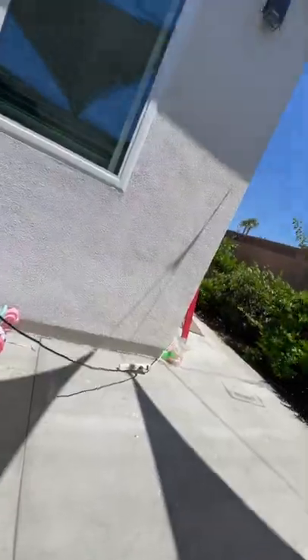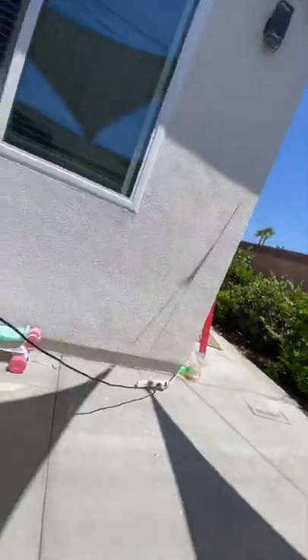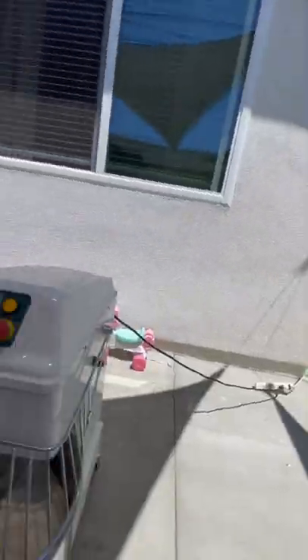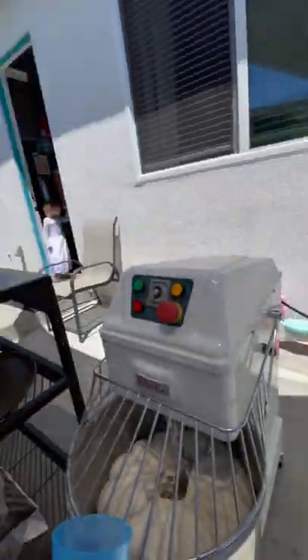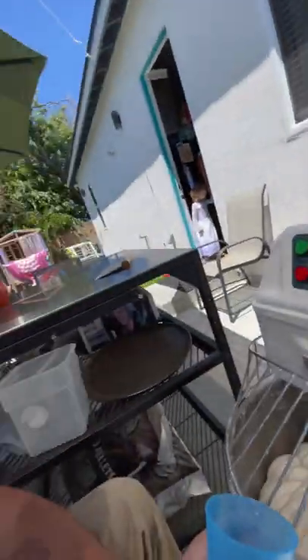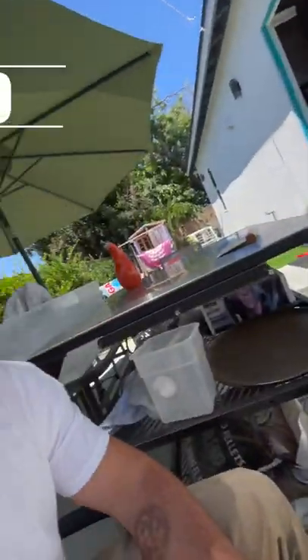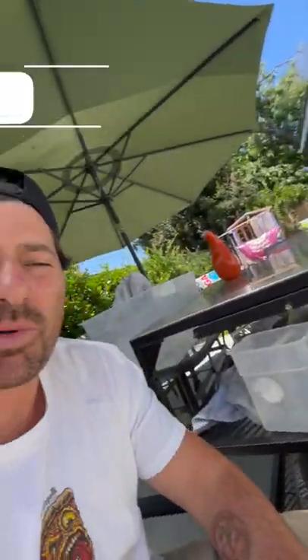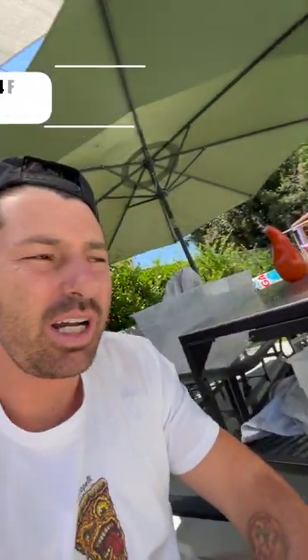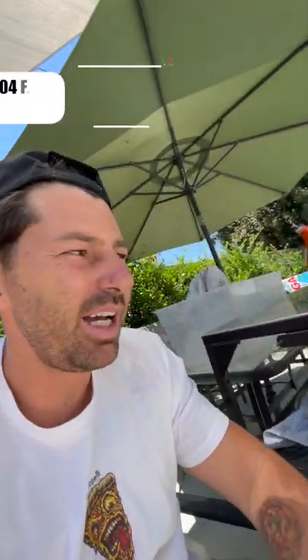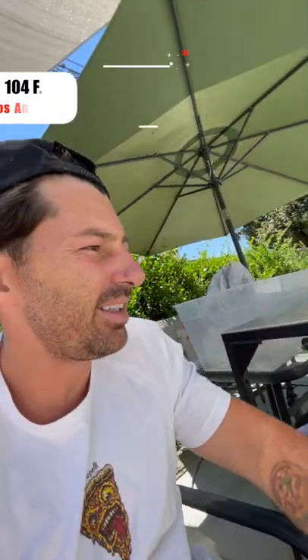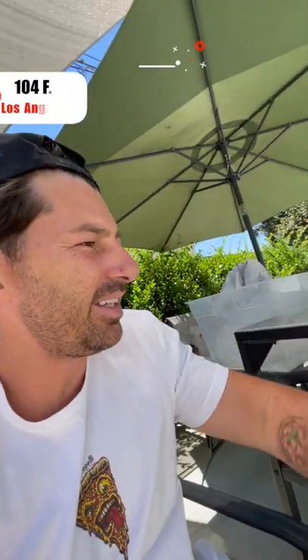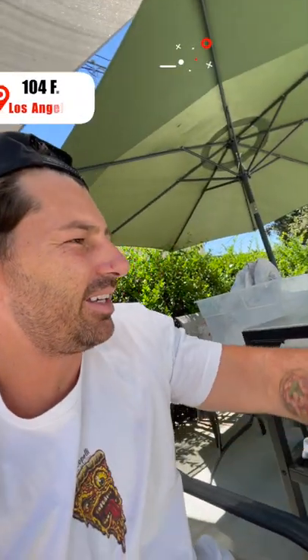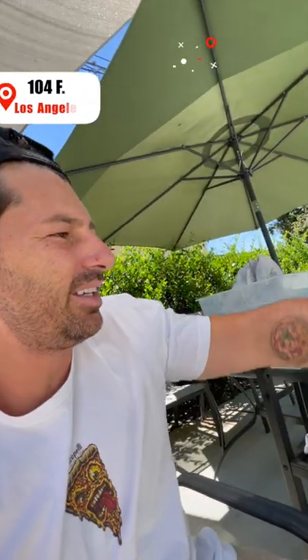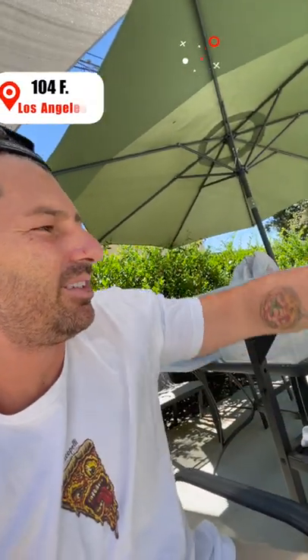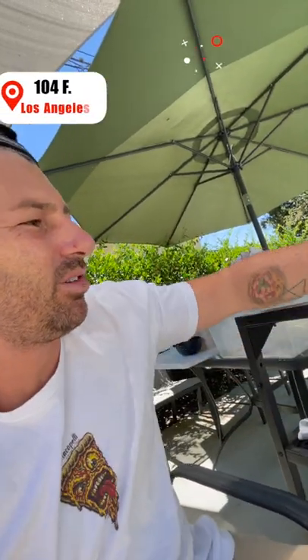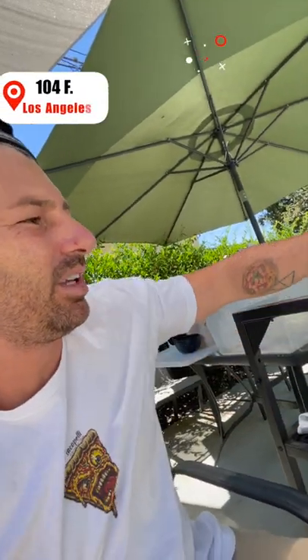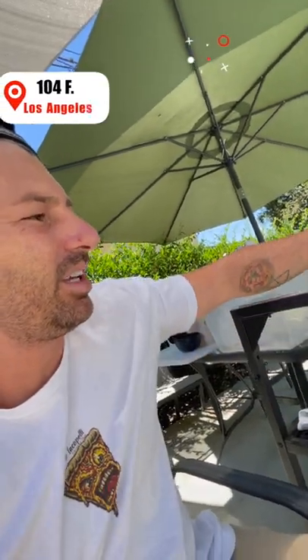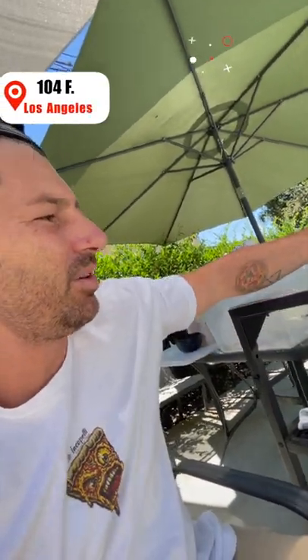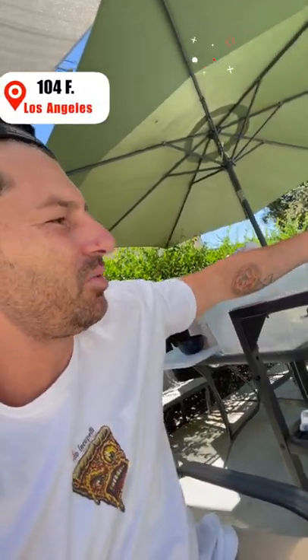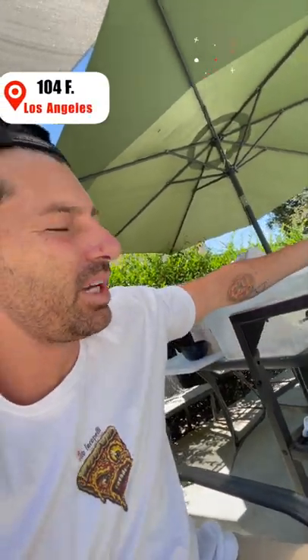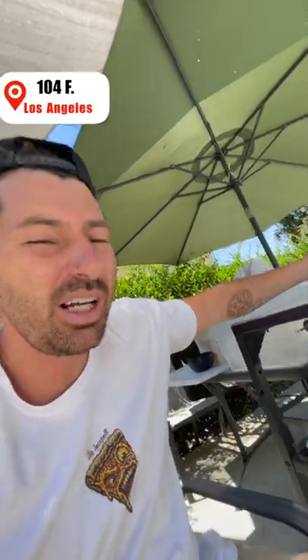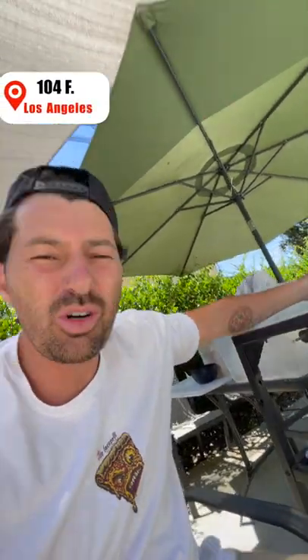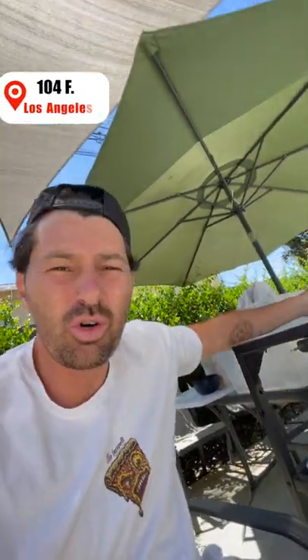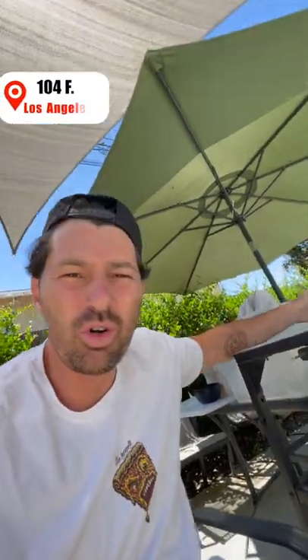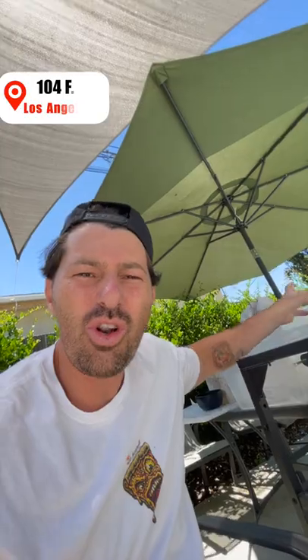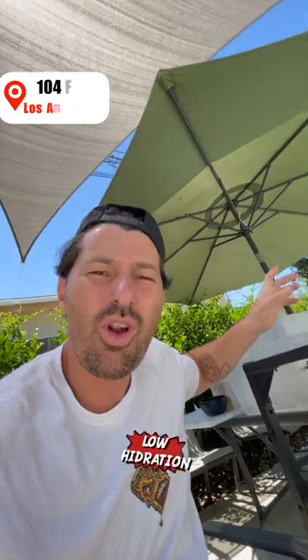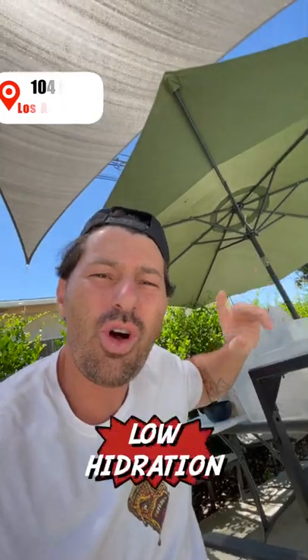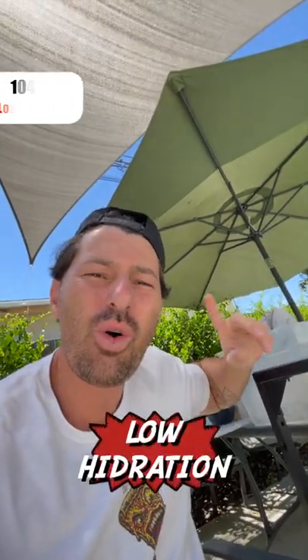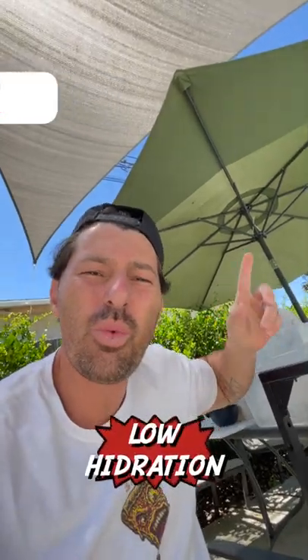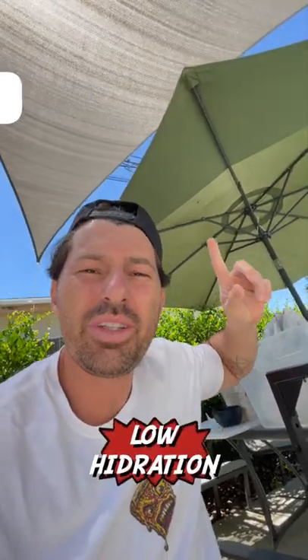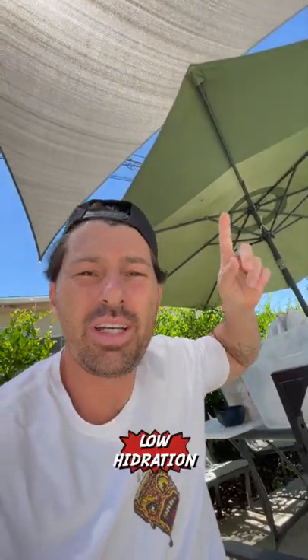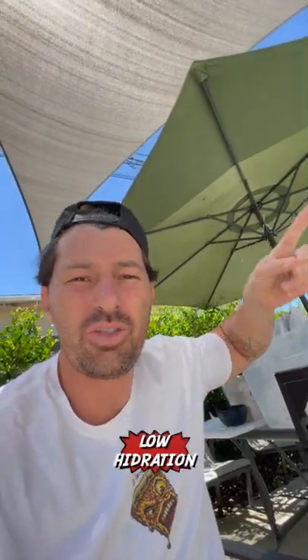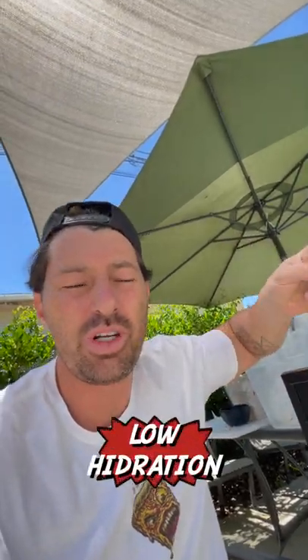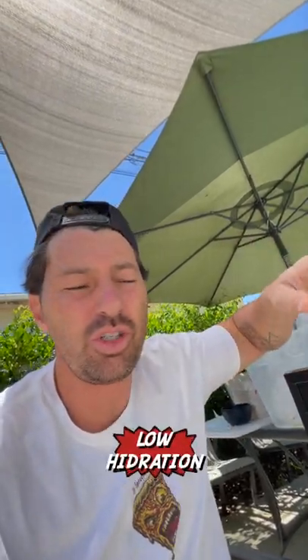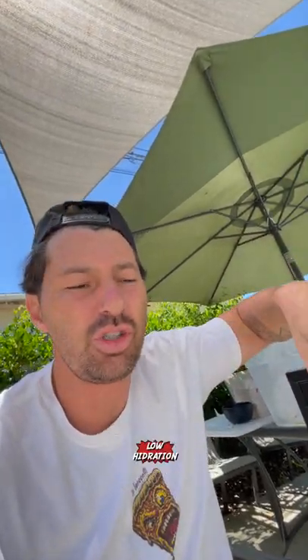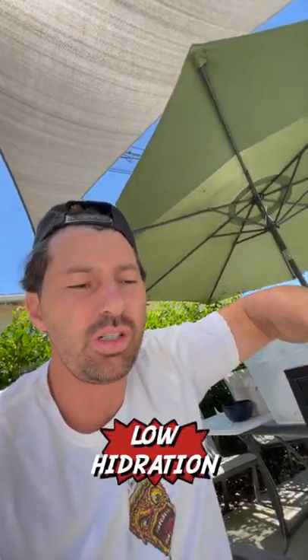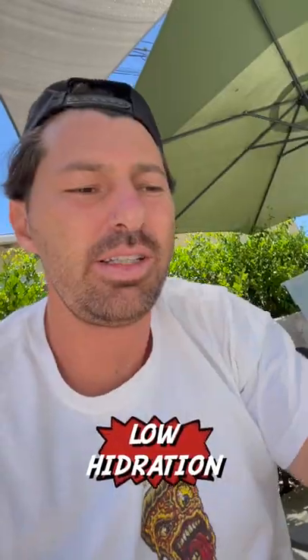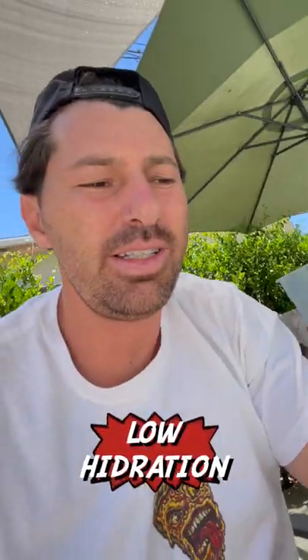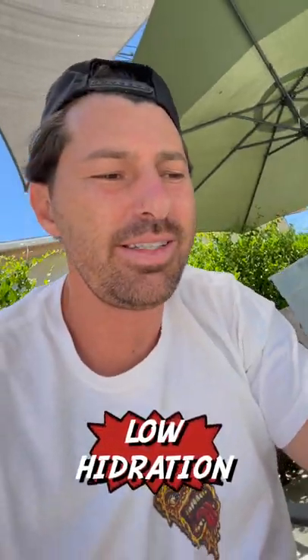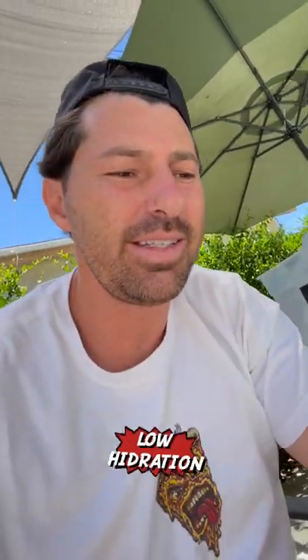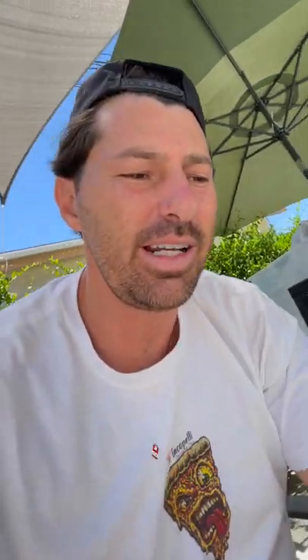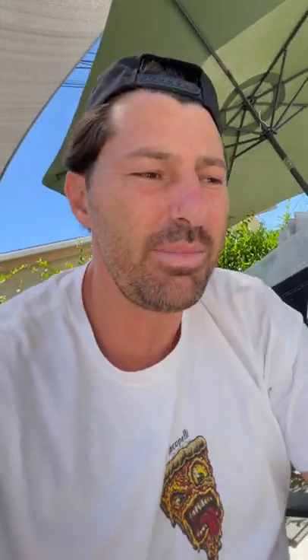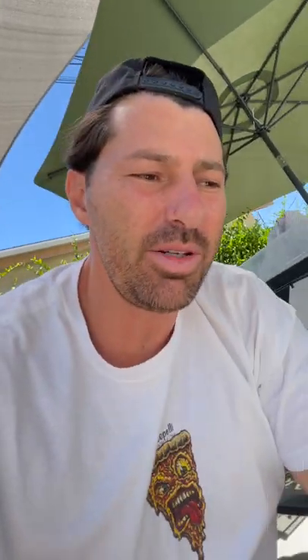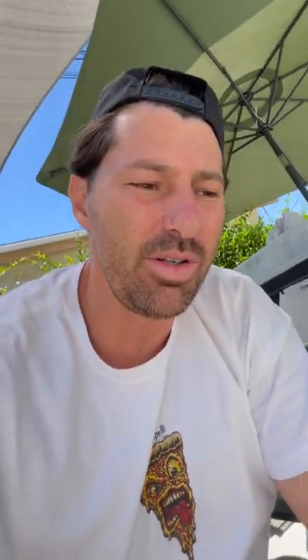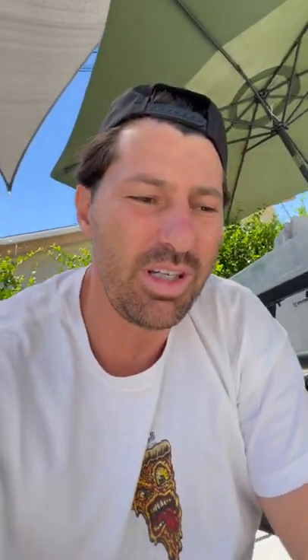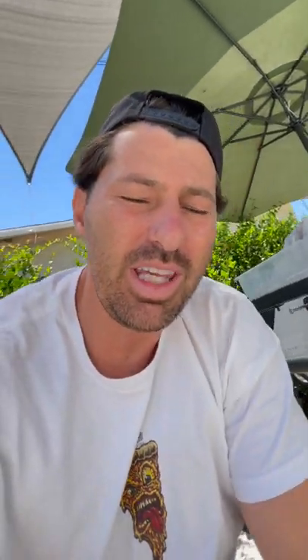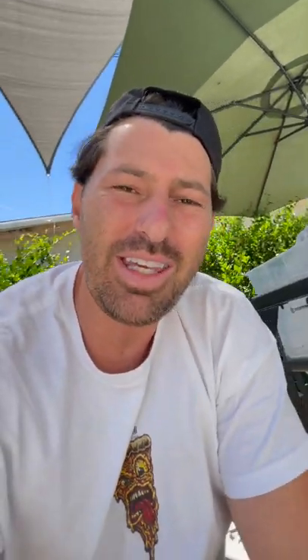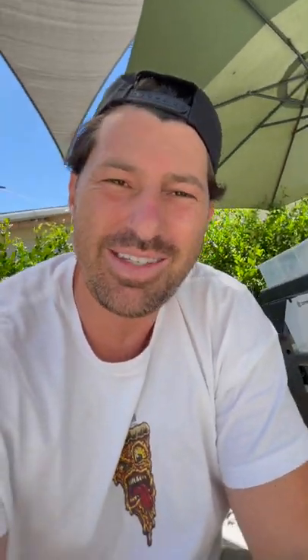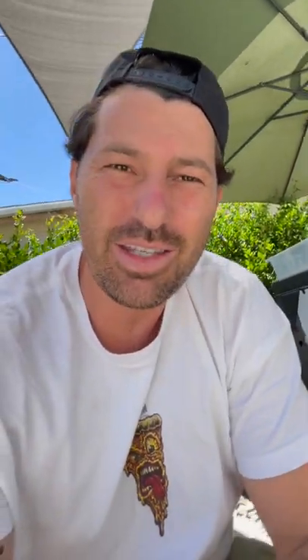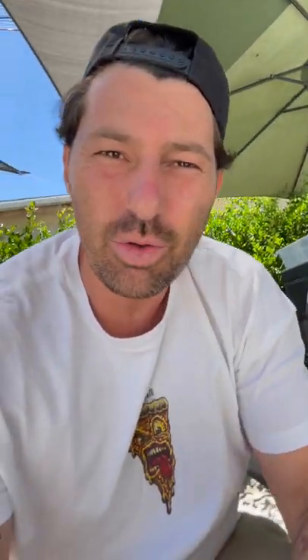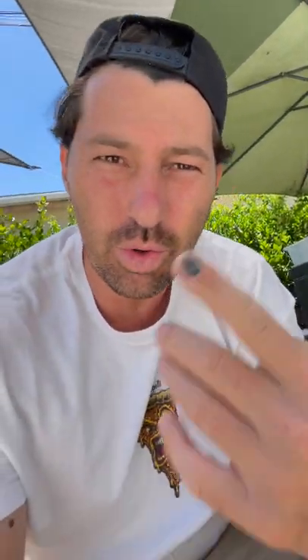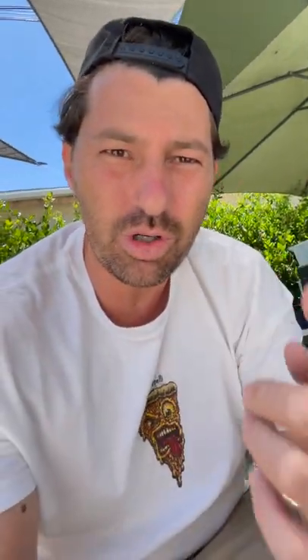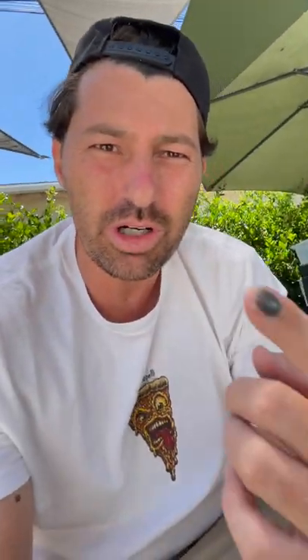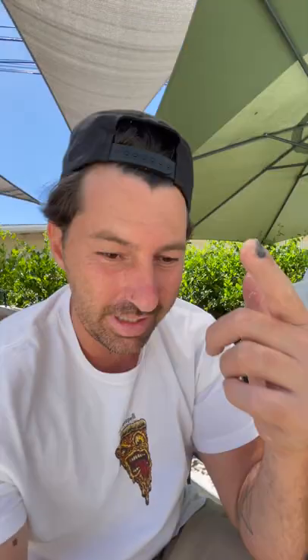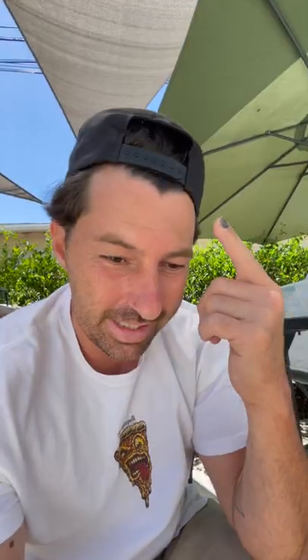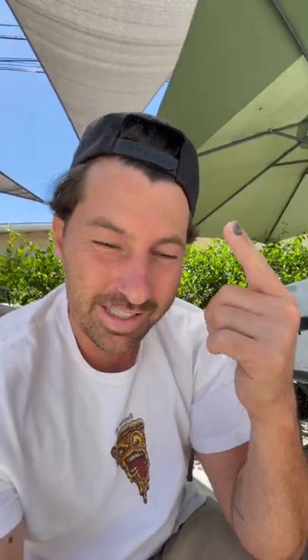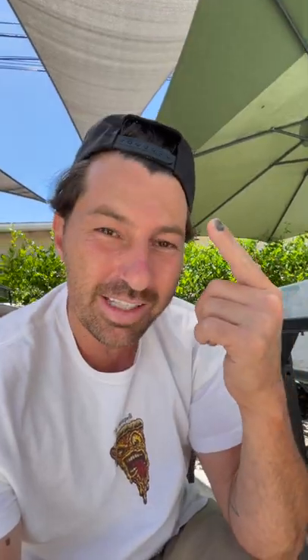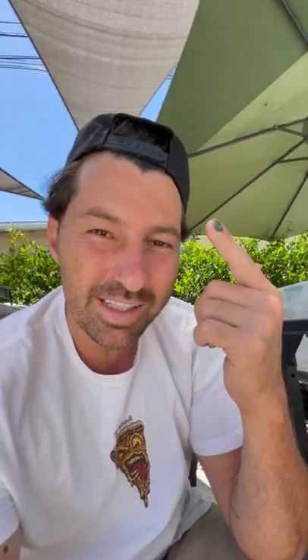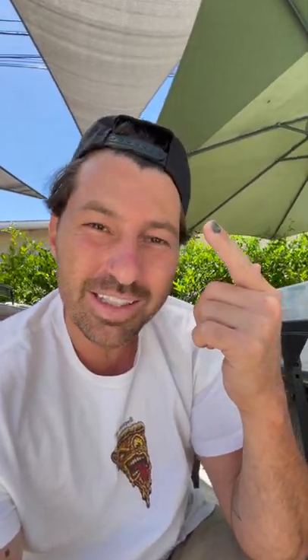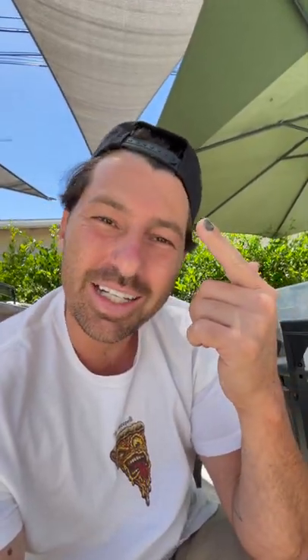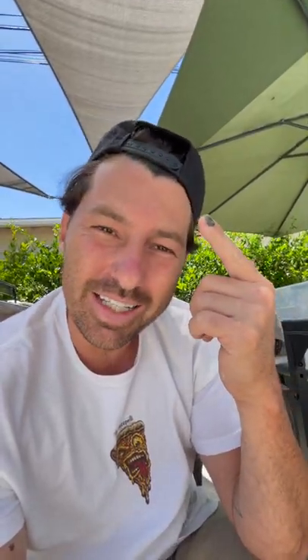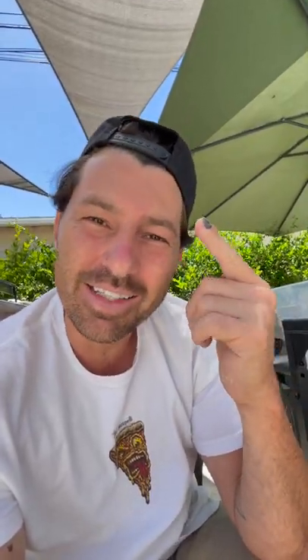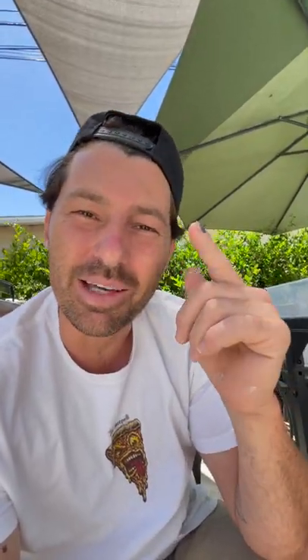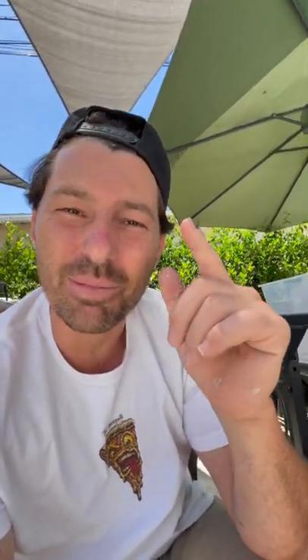Because it's a super hot day today, we're going to go low with the hydration, and this is going to be easy to work. Let's see the next step.